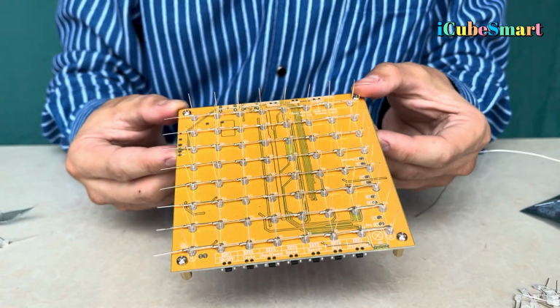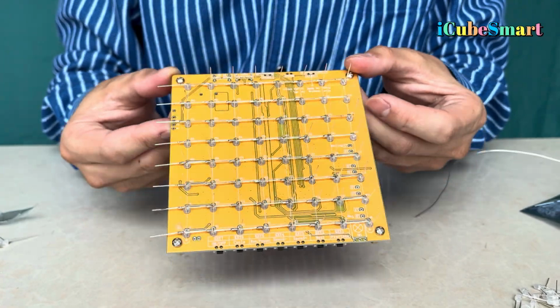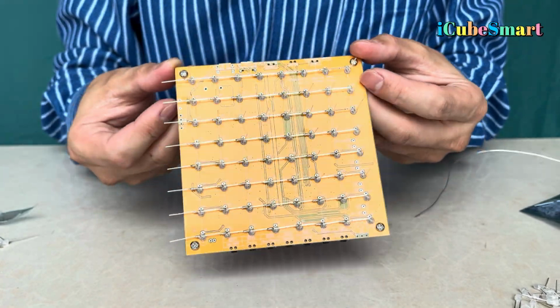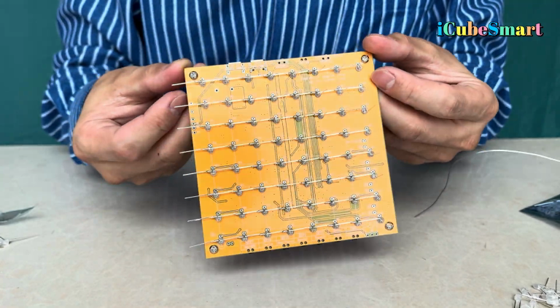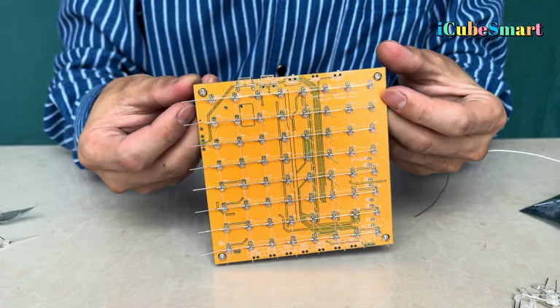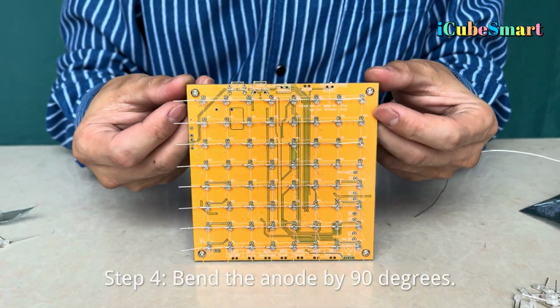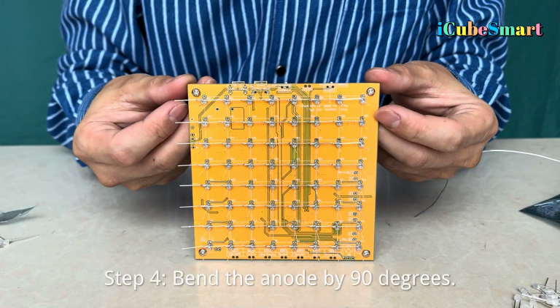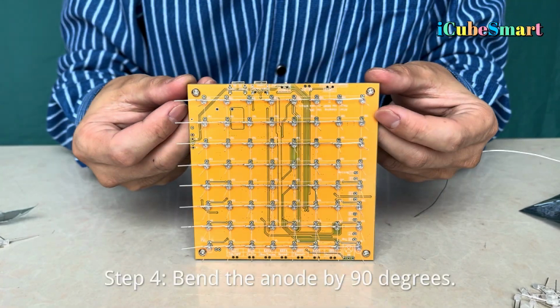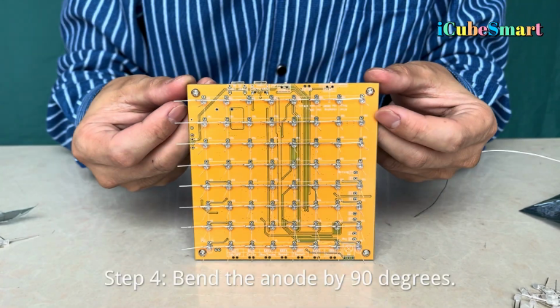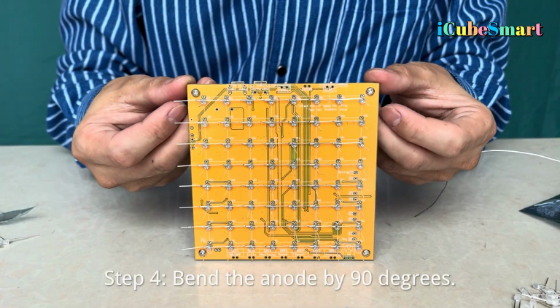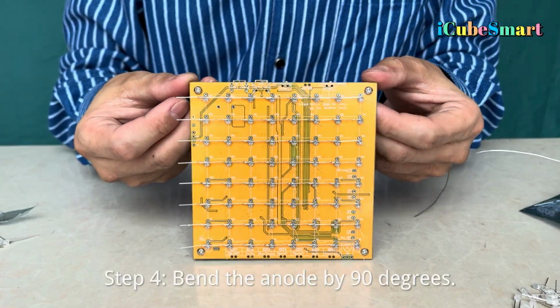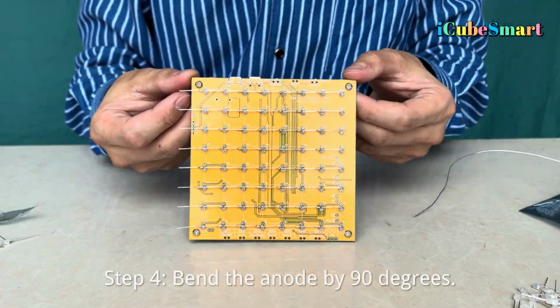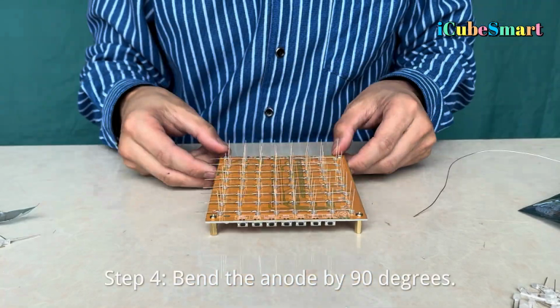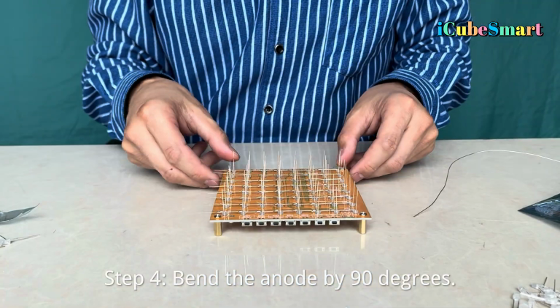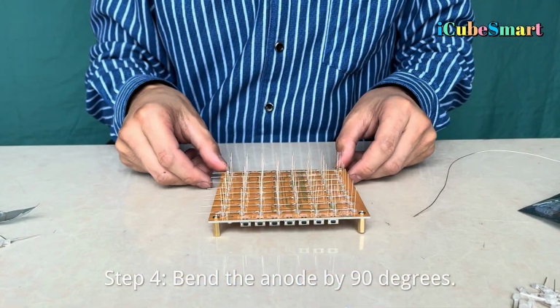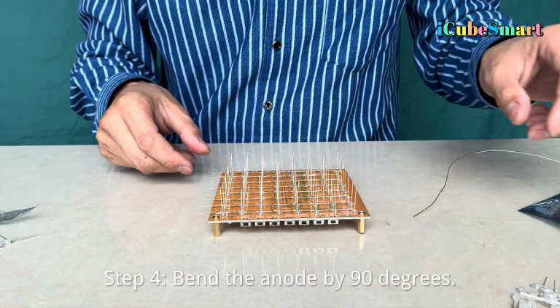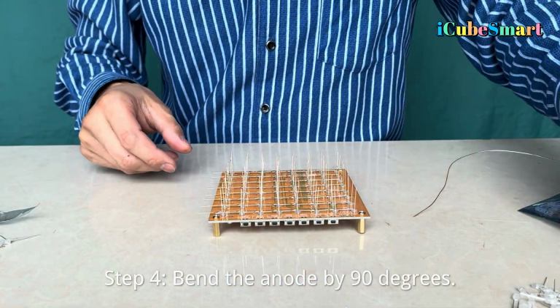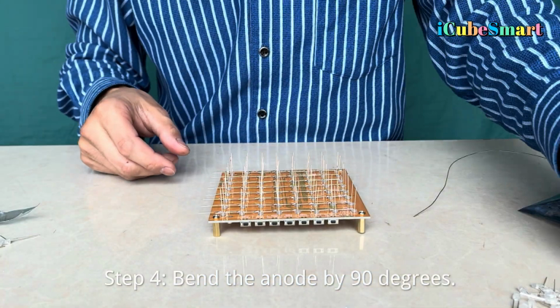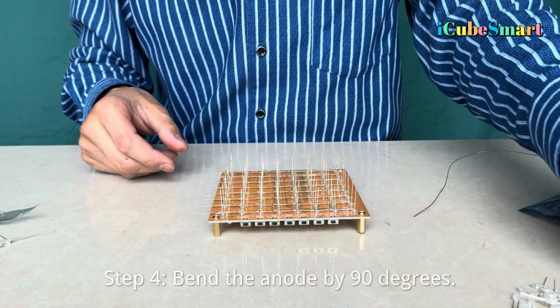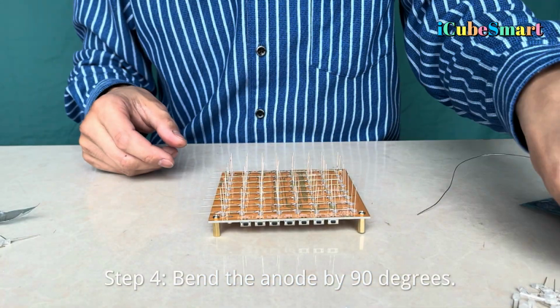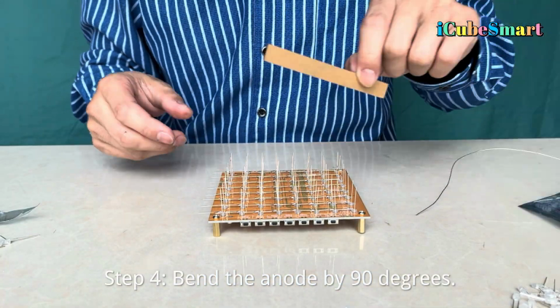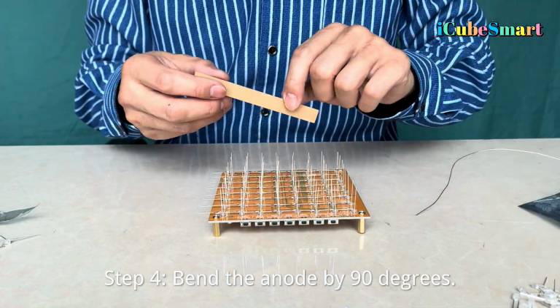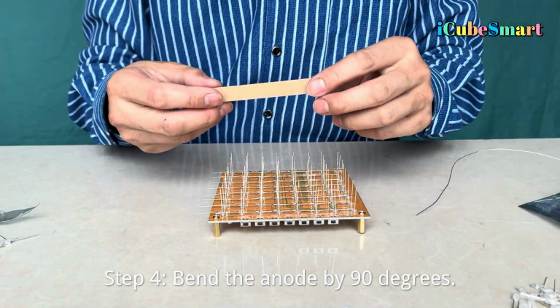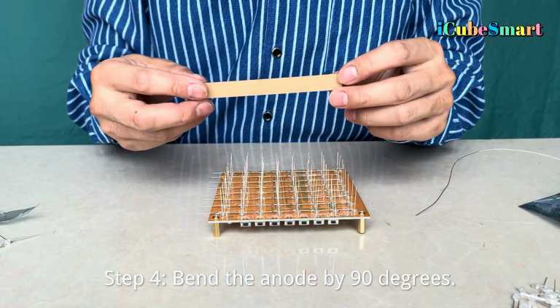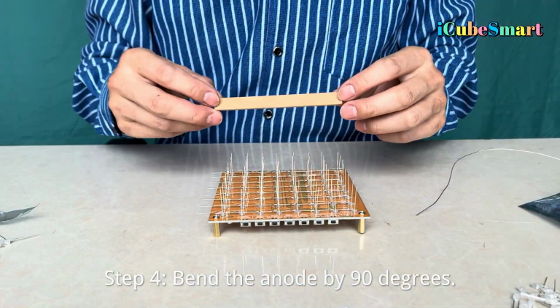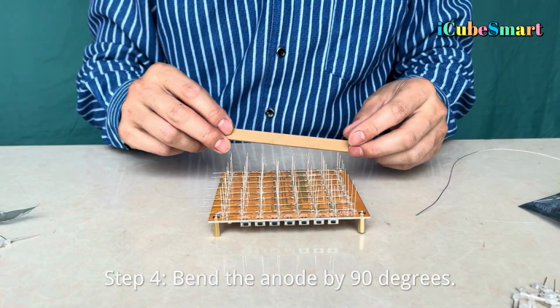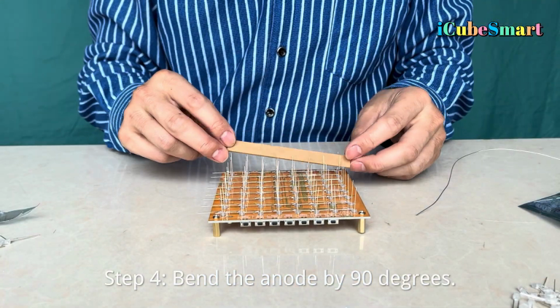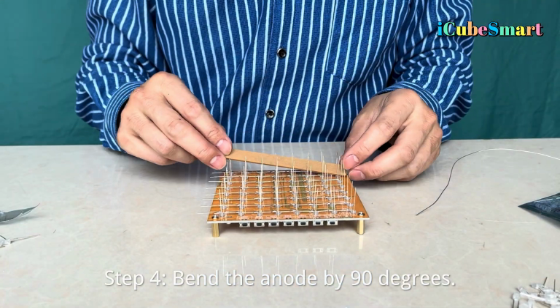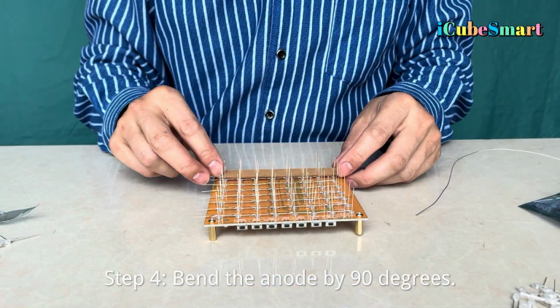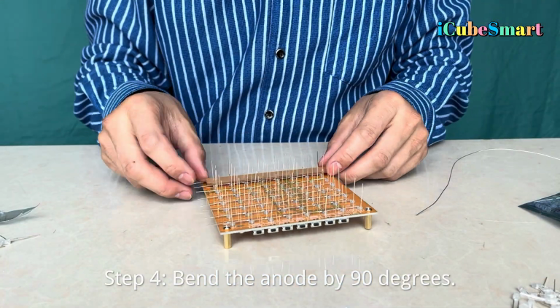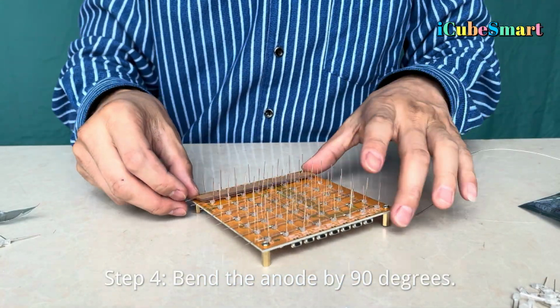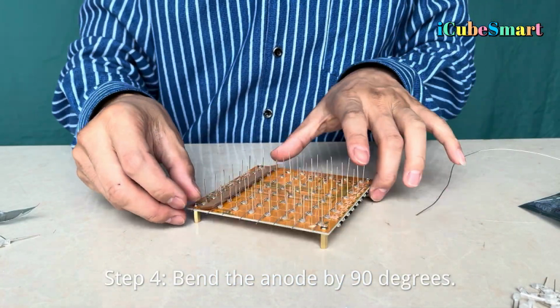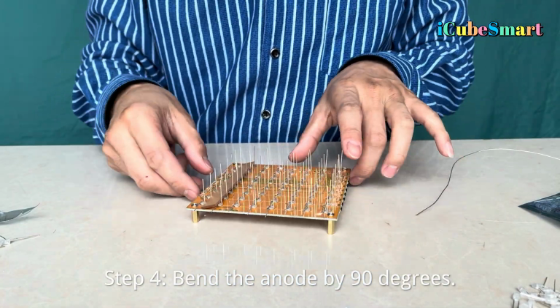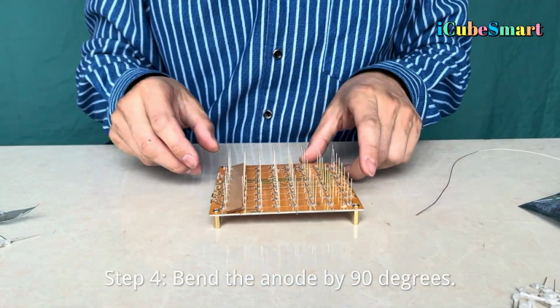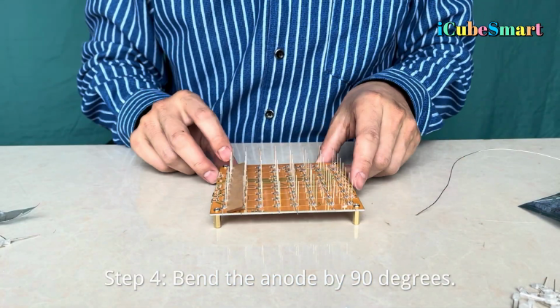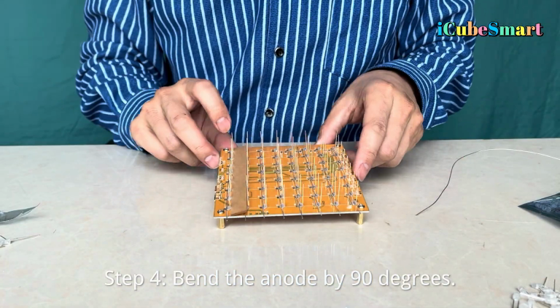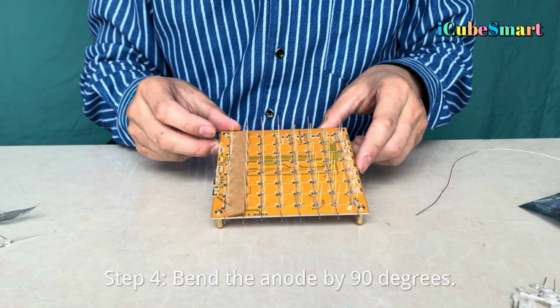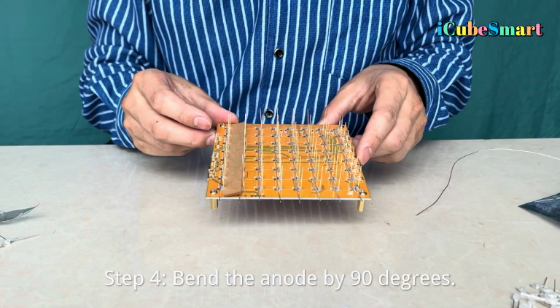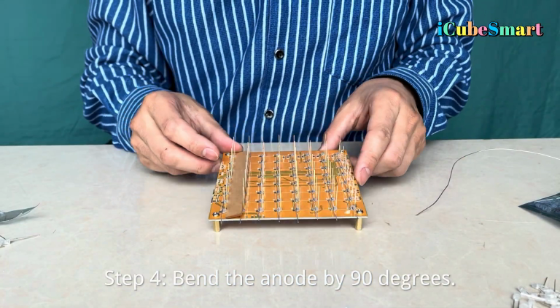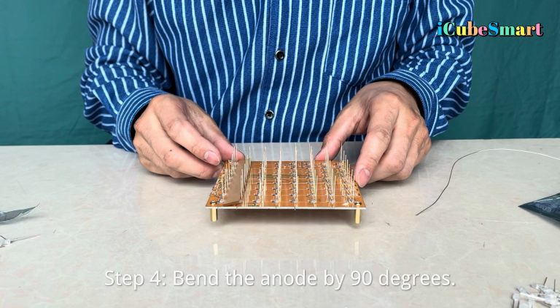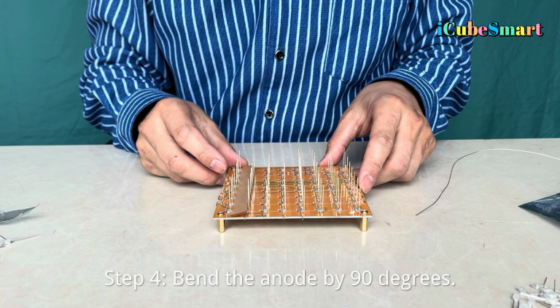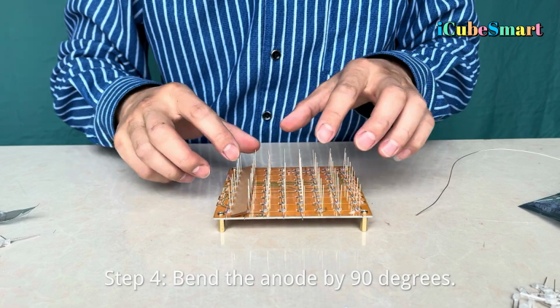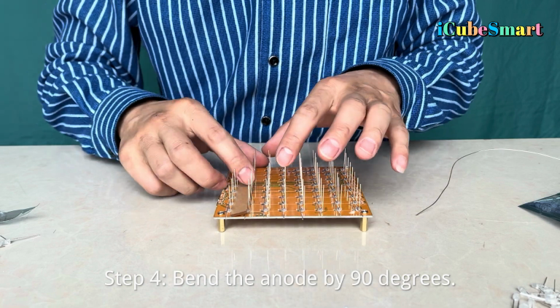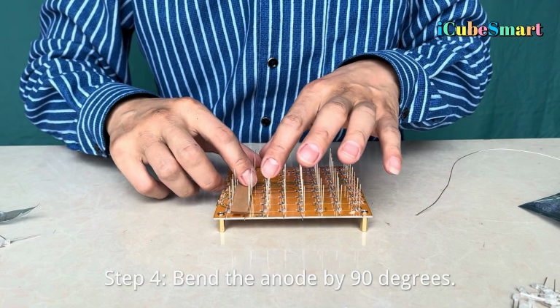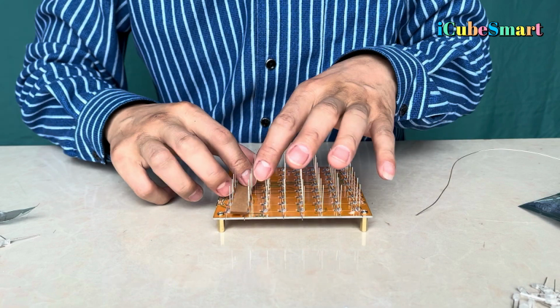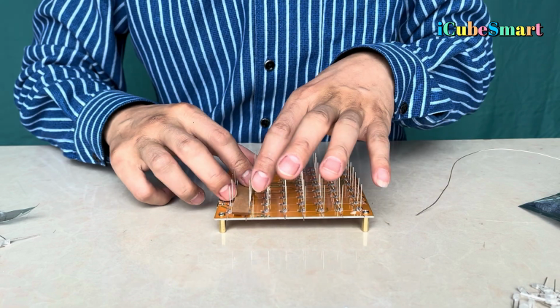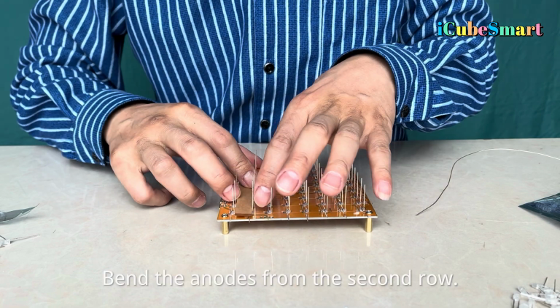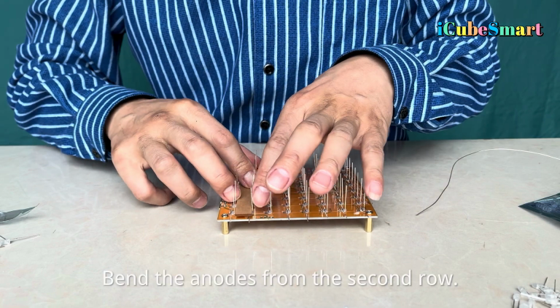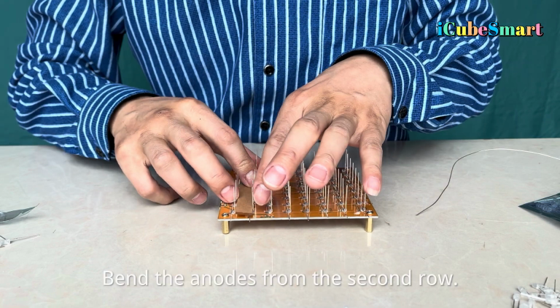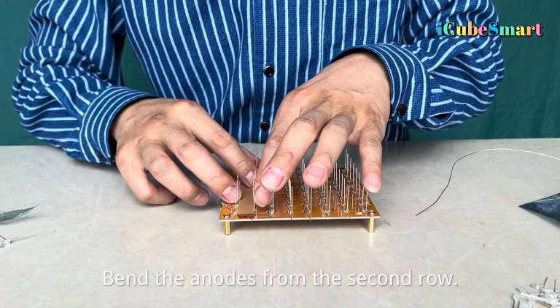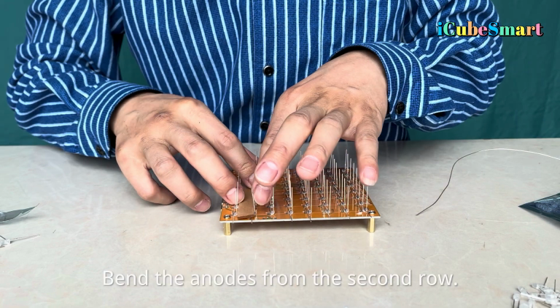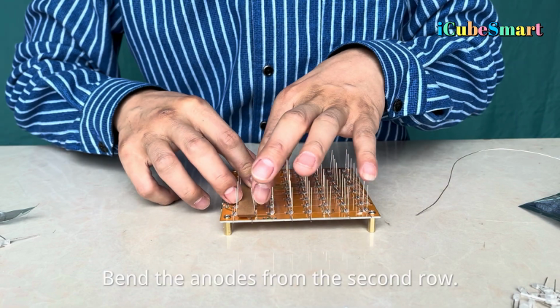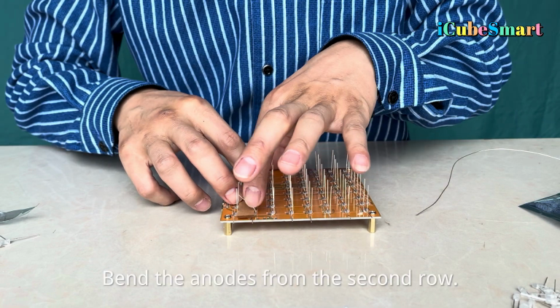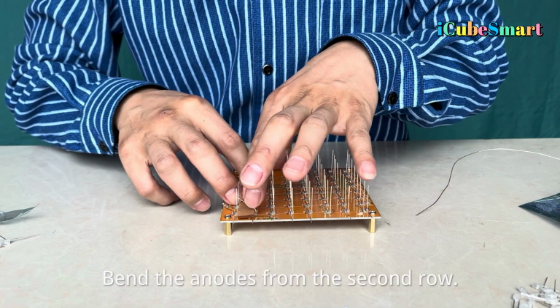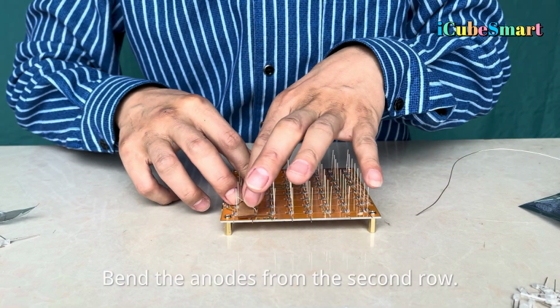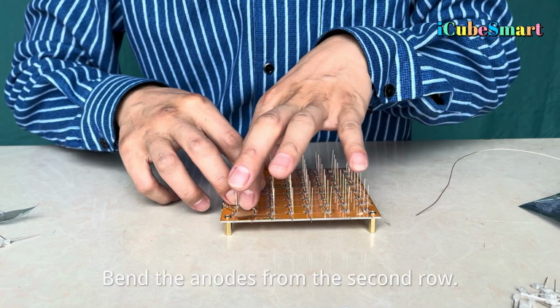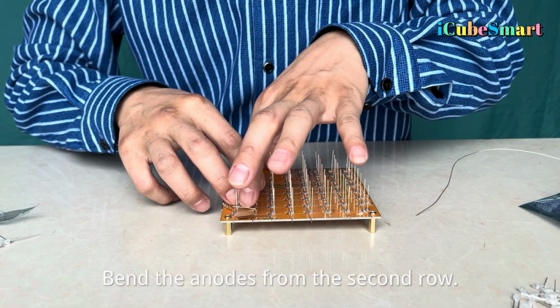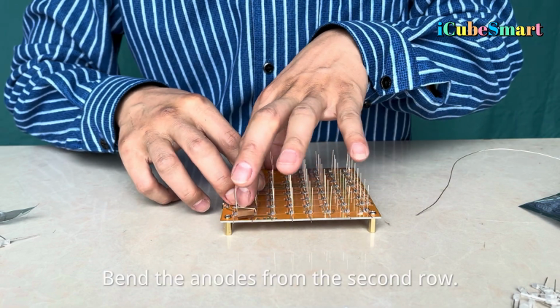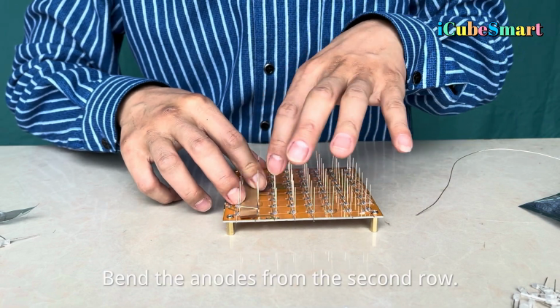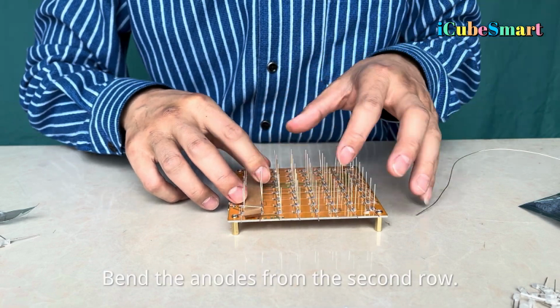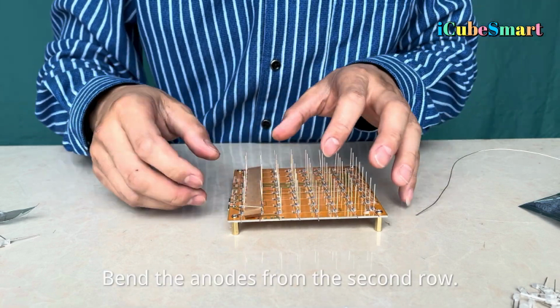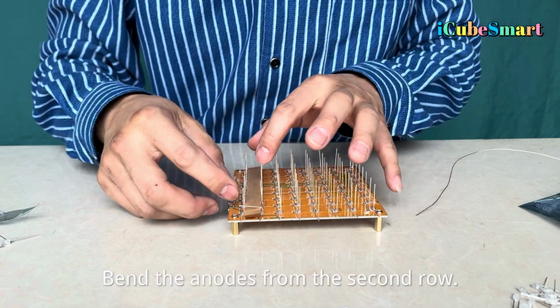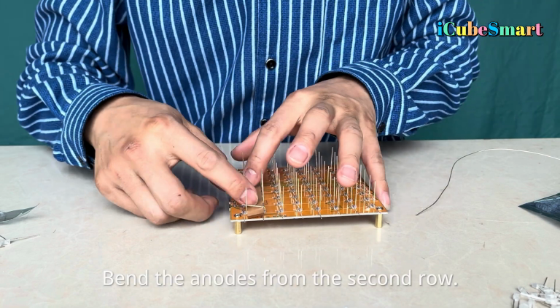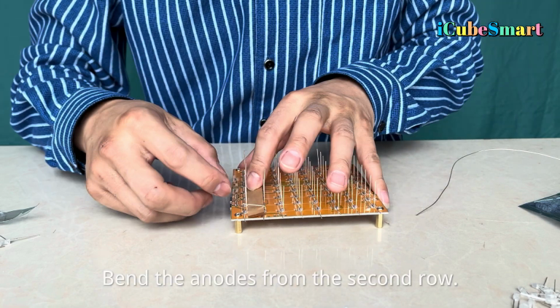Step 4: Bend the anode by 90 degrees. Bend the anodes from the second row as well.